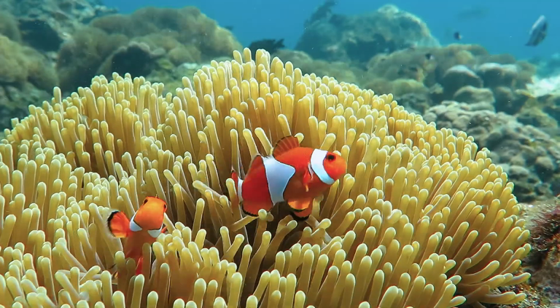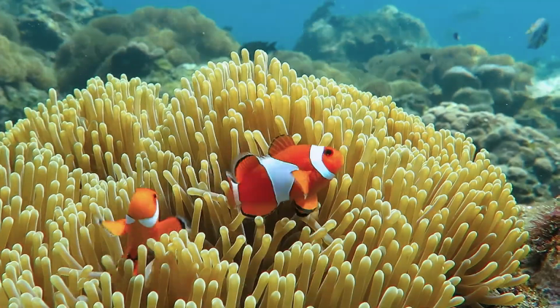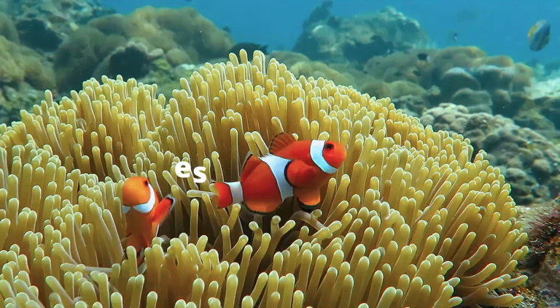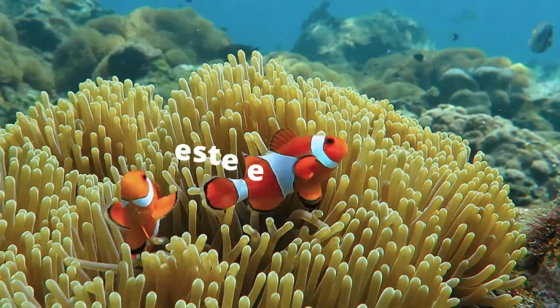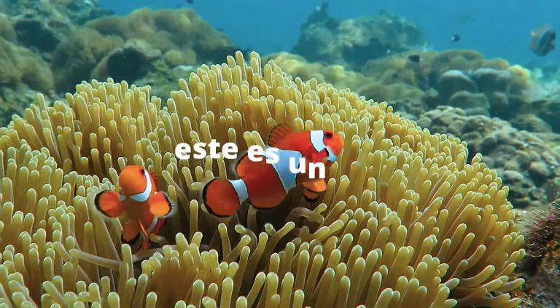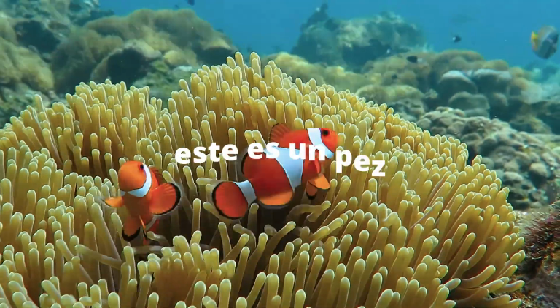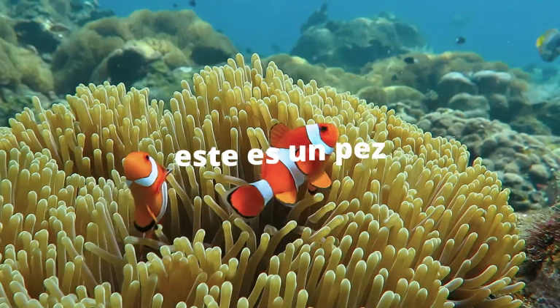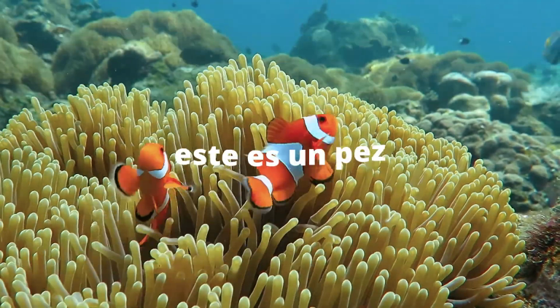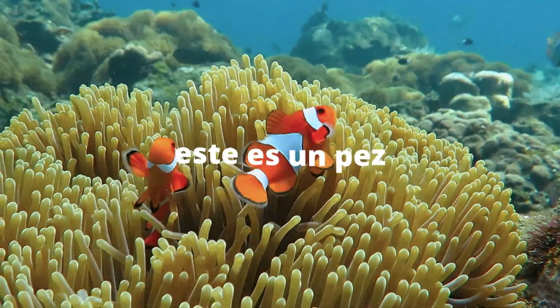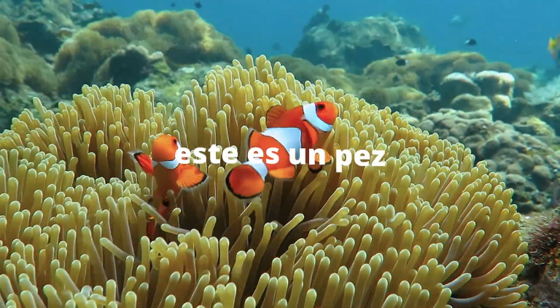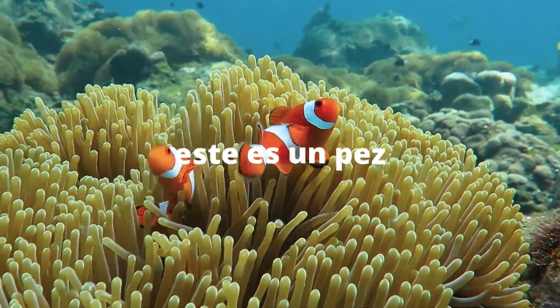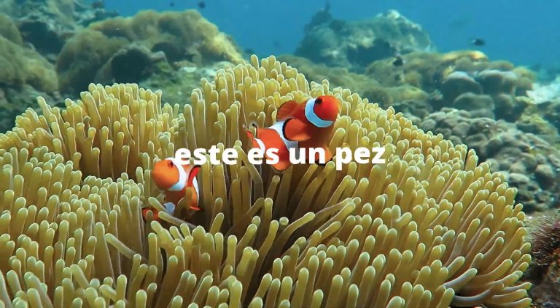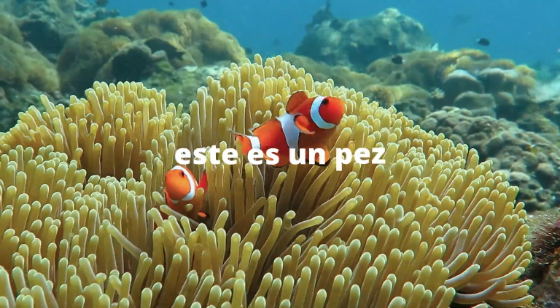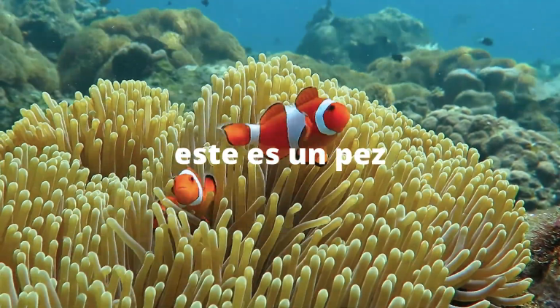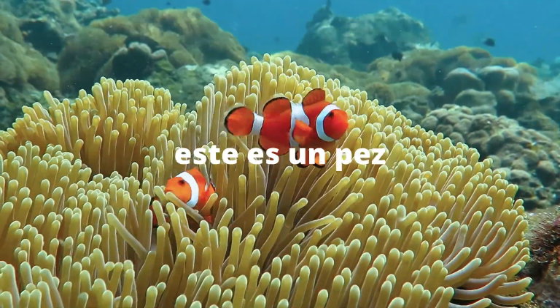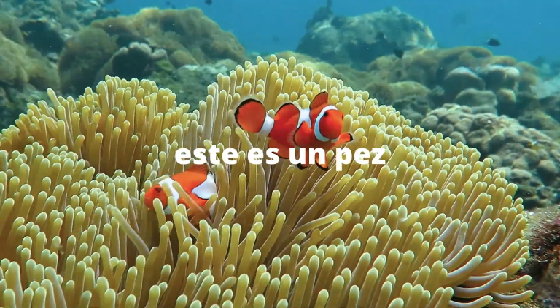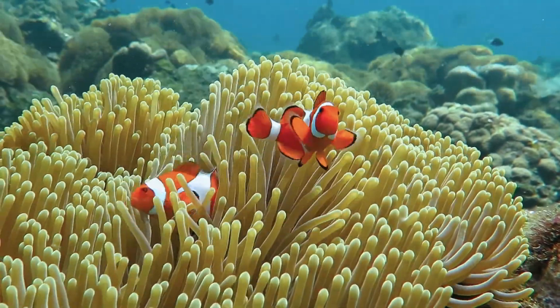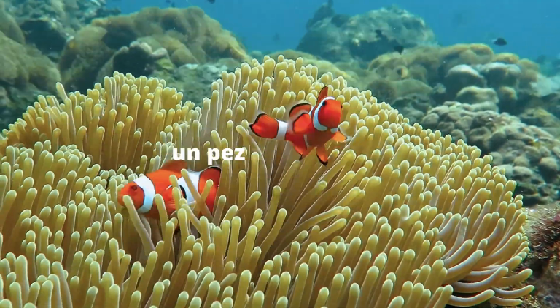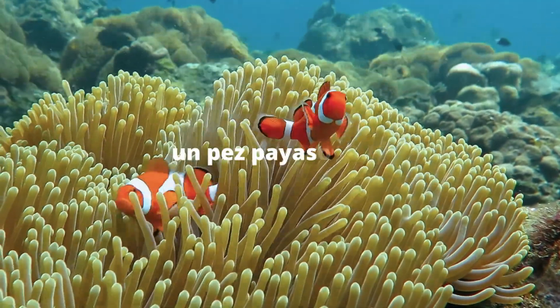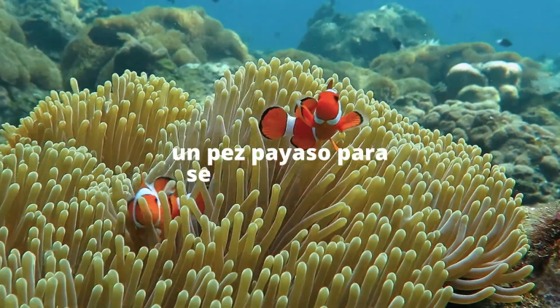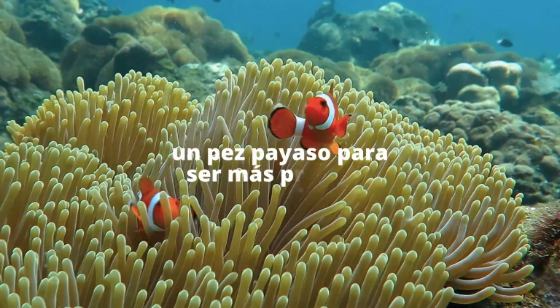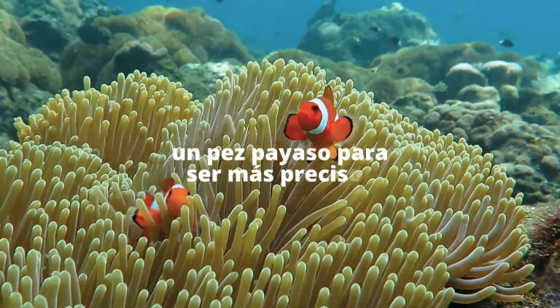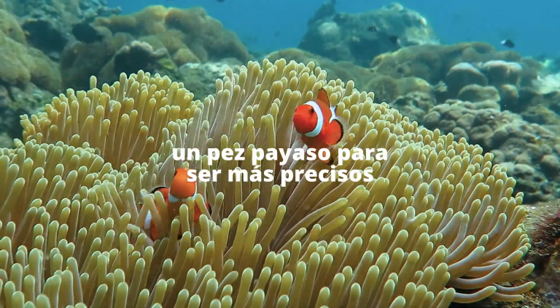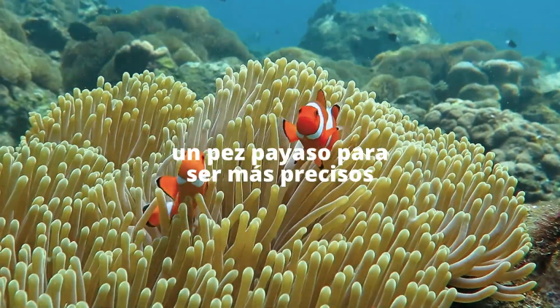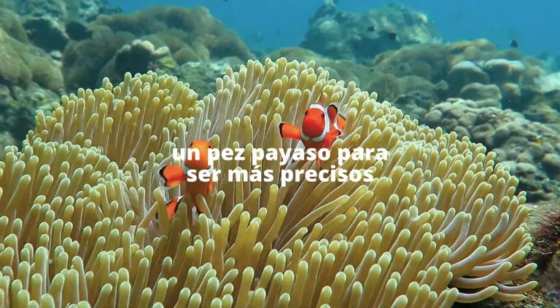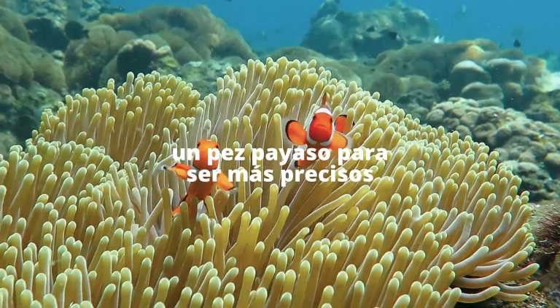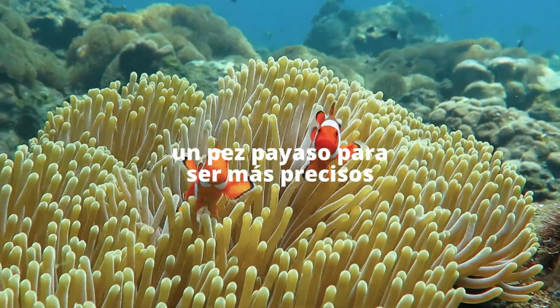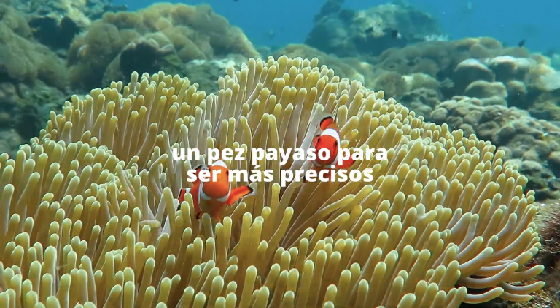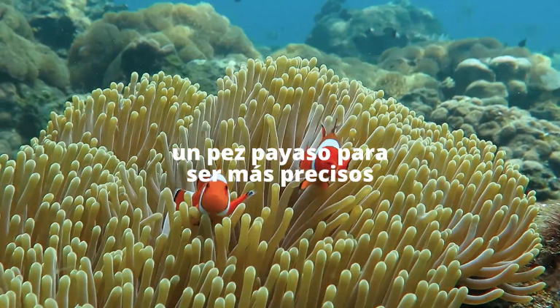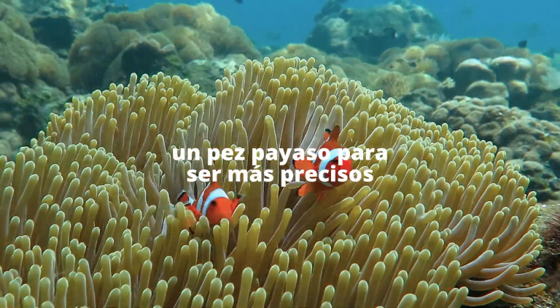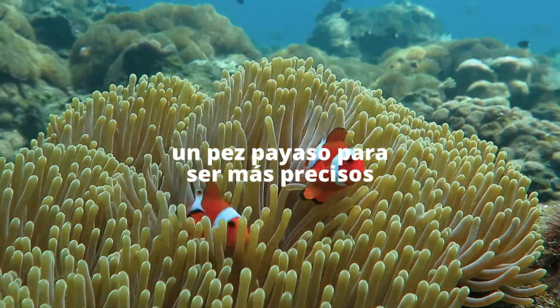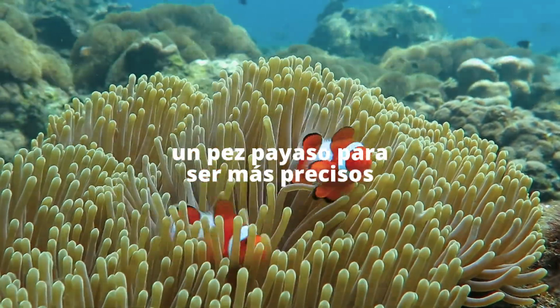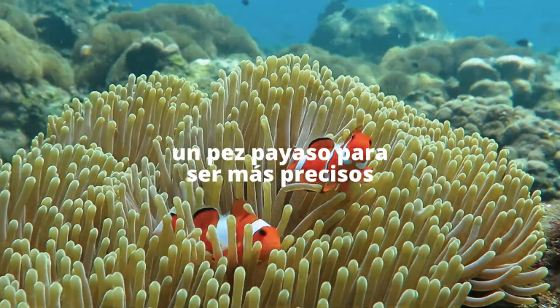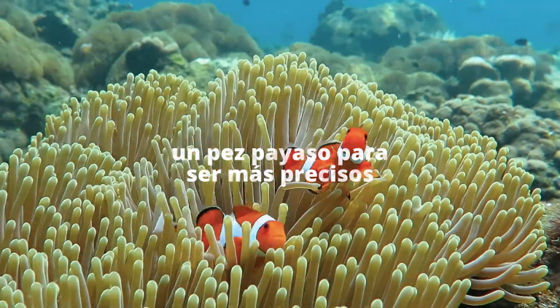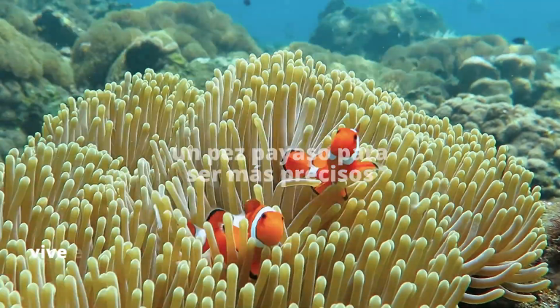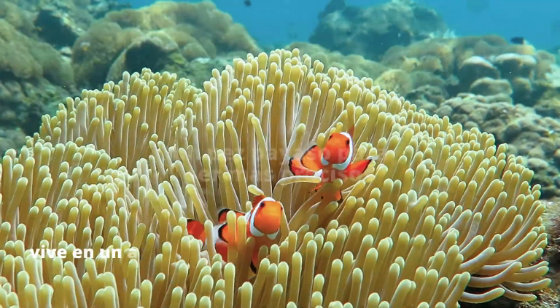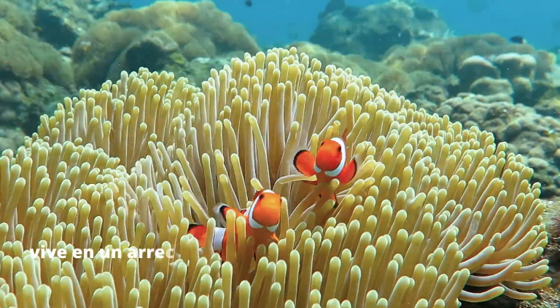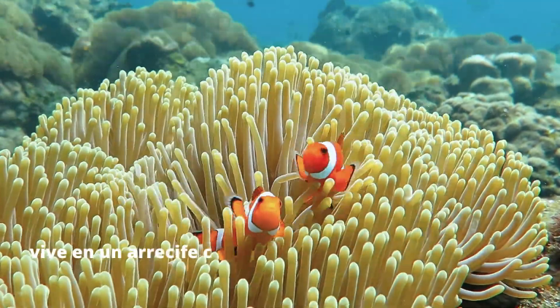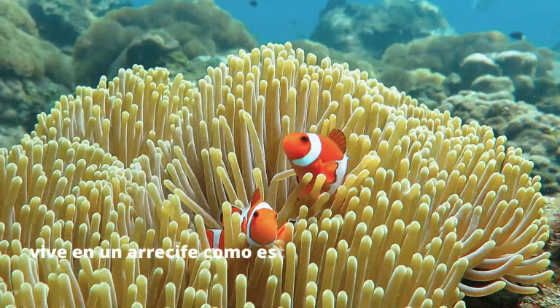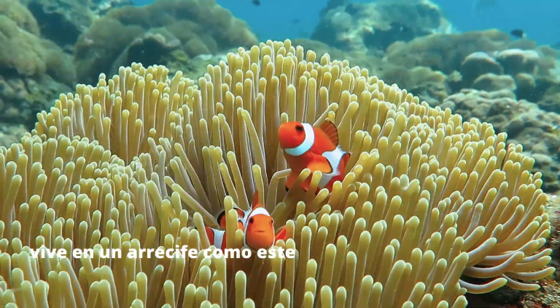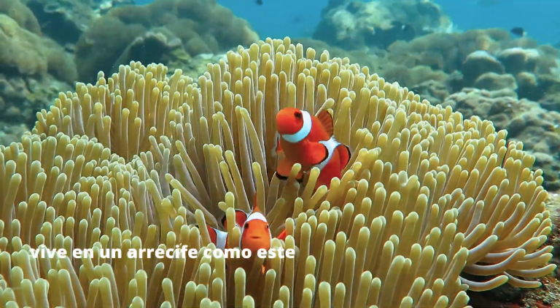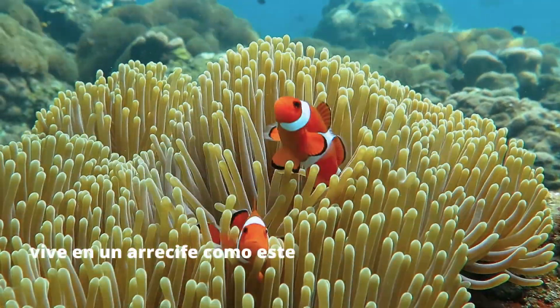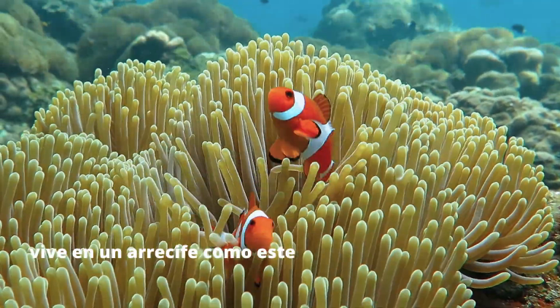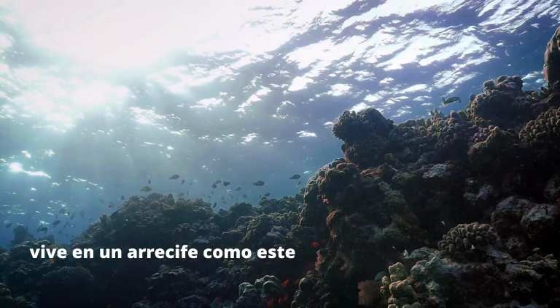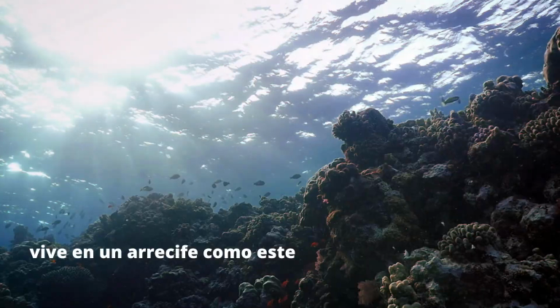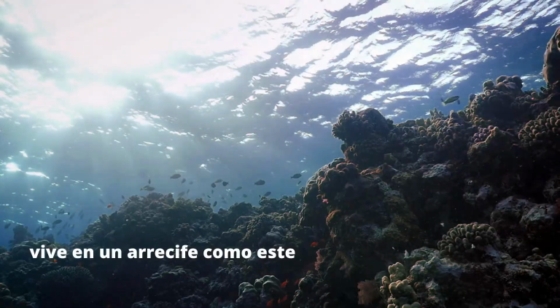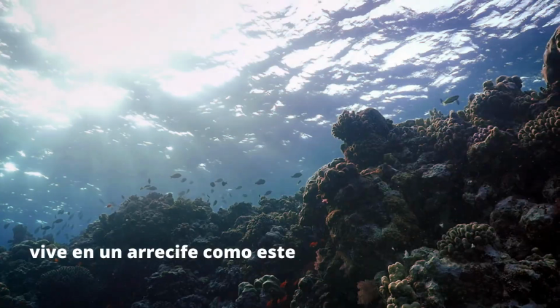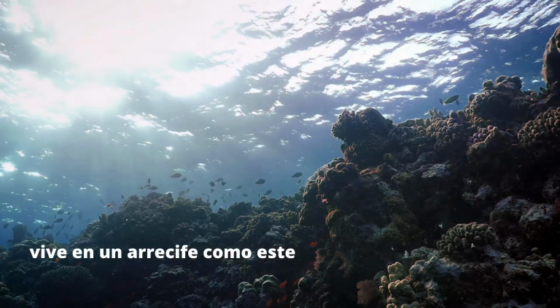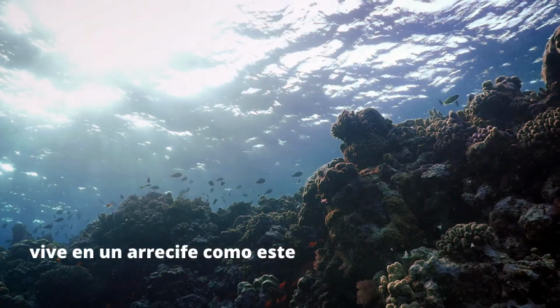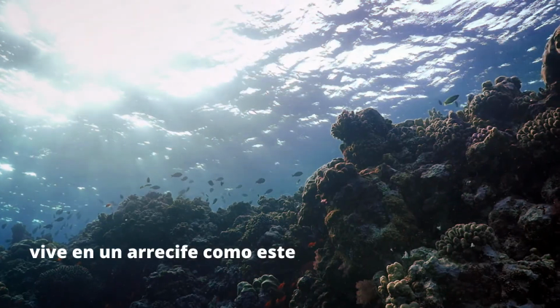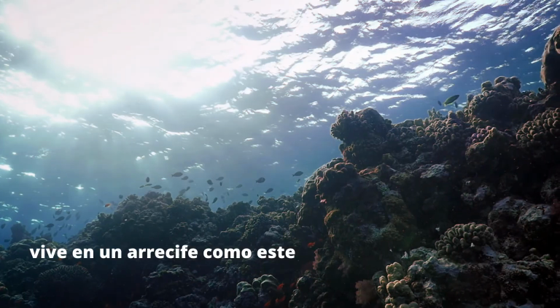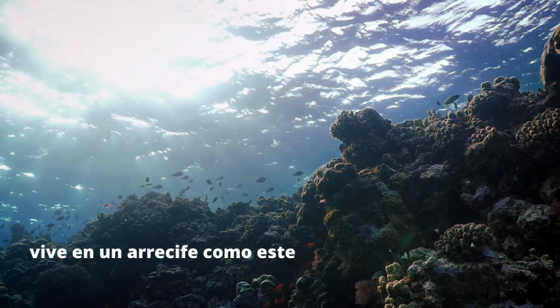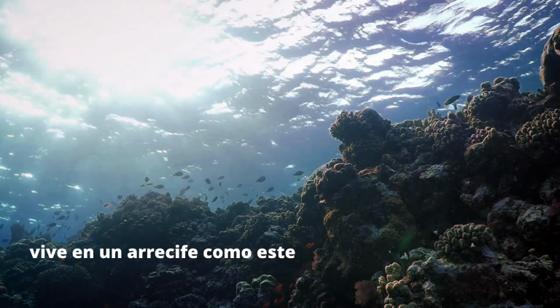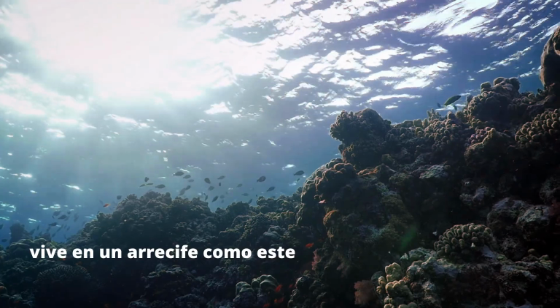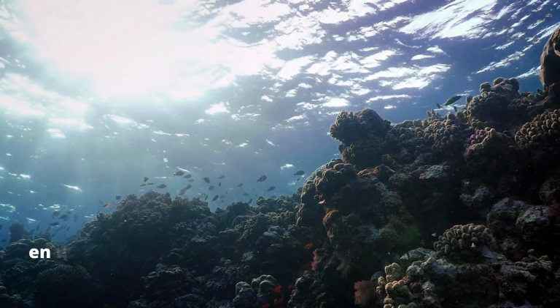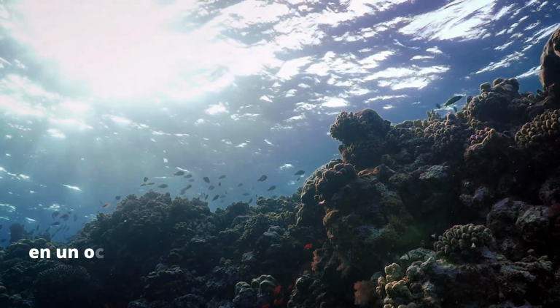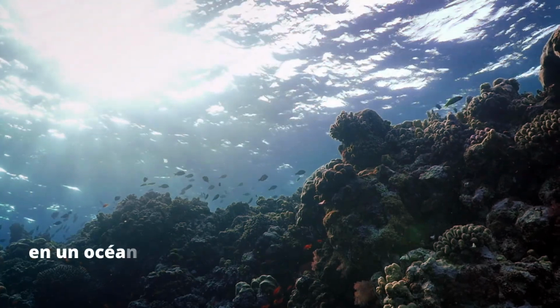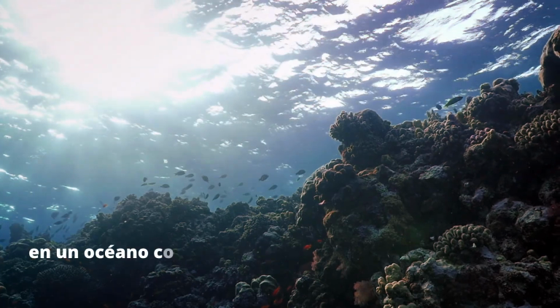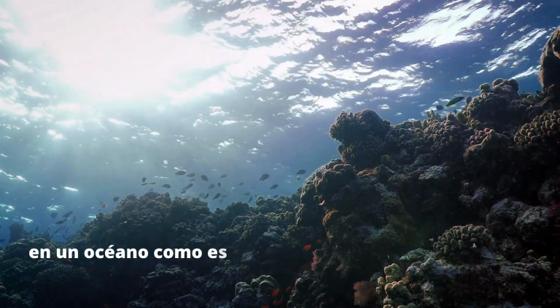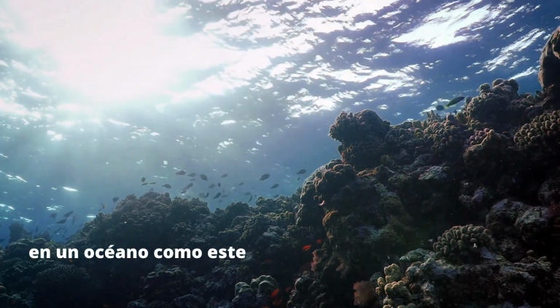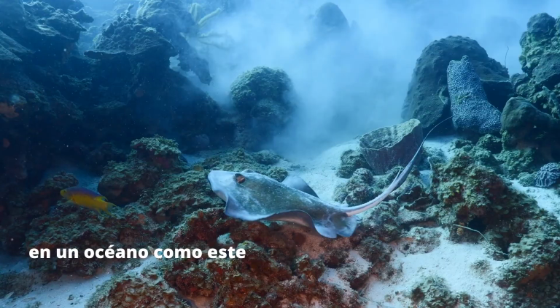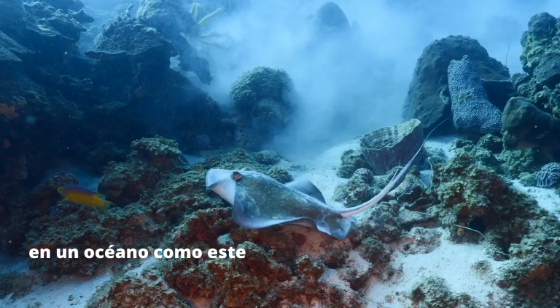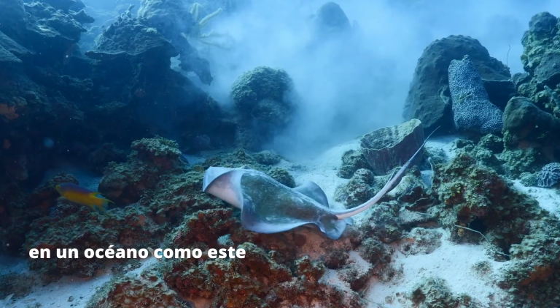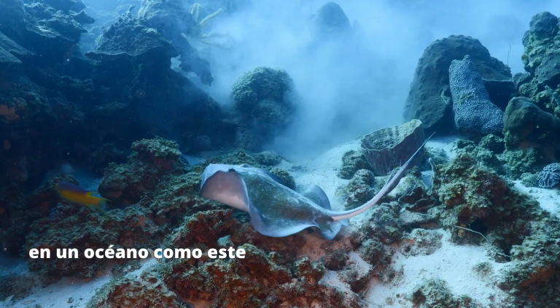This is a fish. A clownfish, actually. He lives in a reef like this, in an ocean like this.